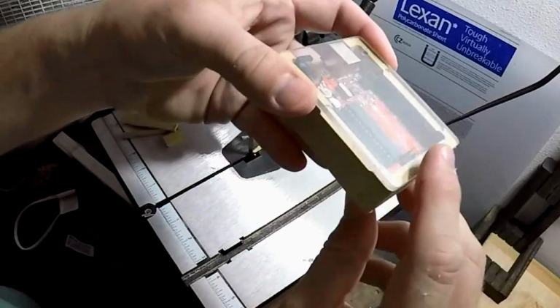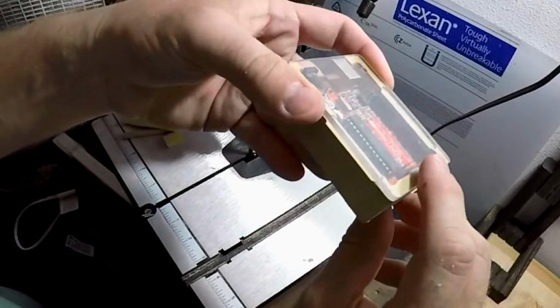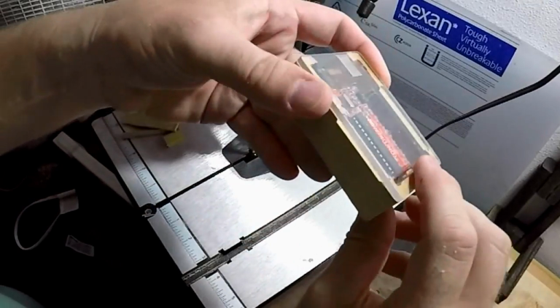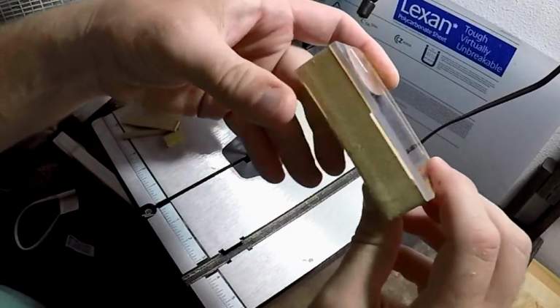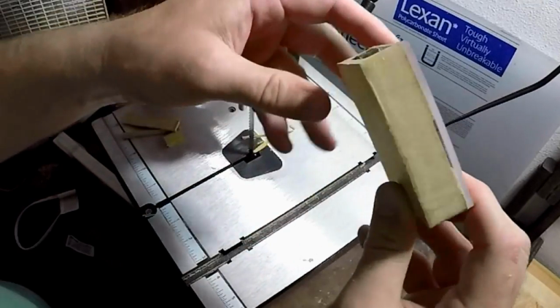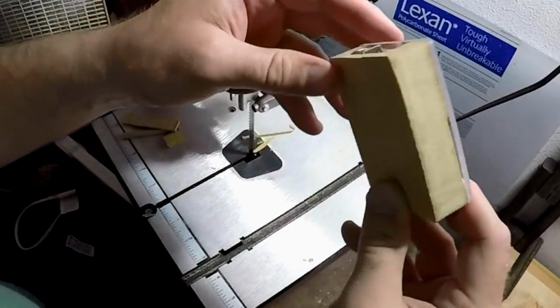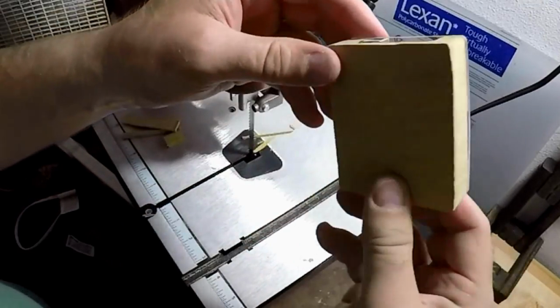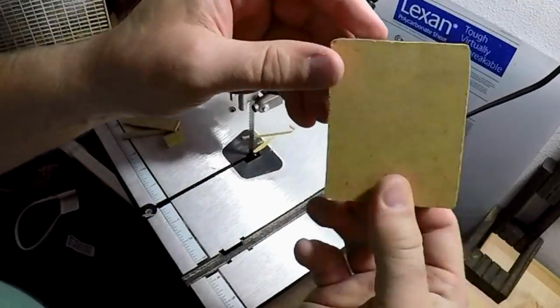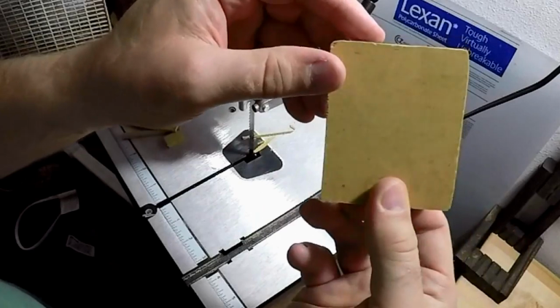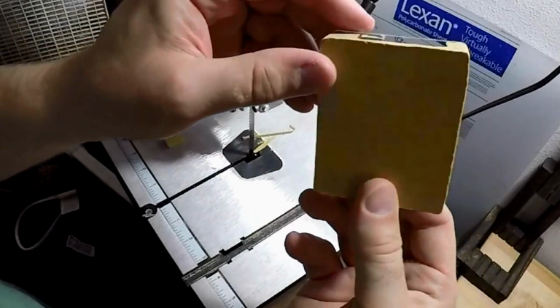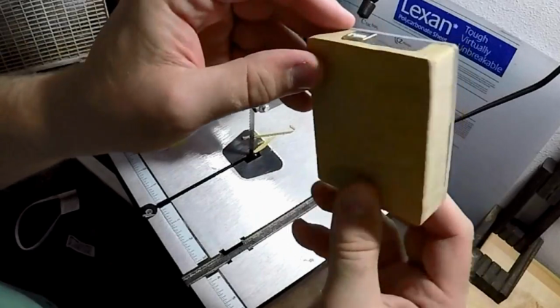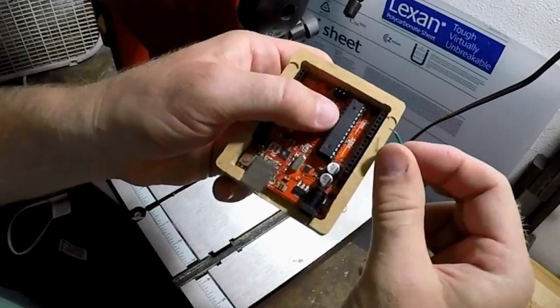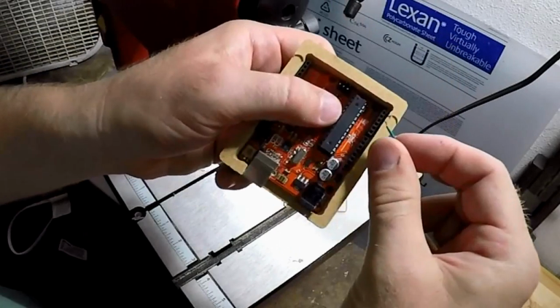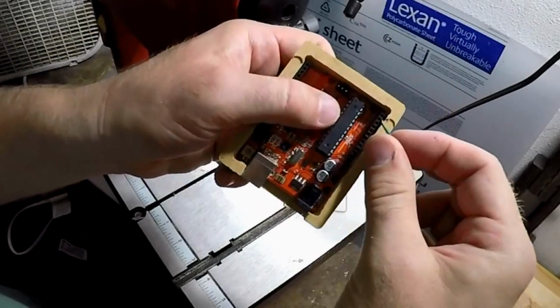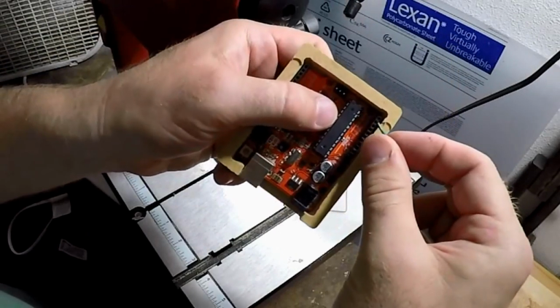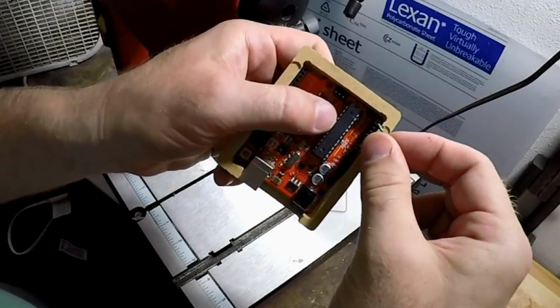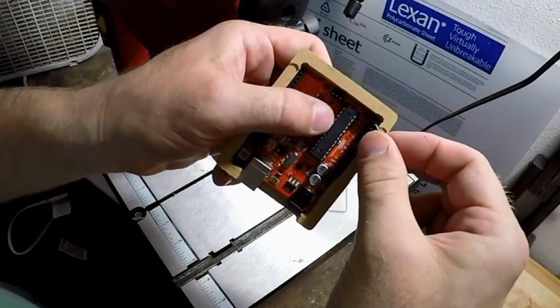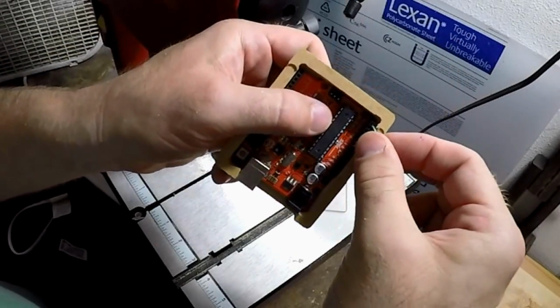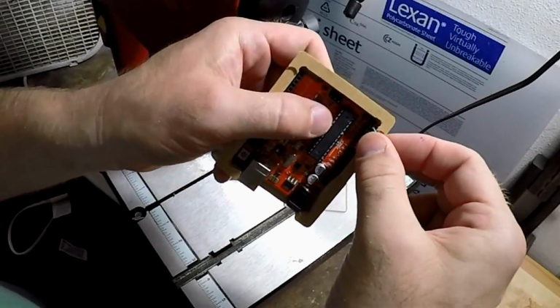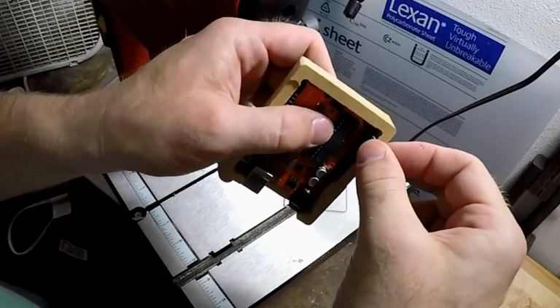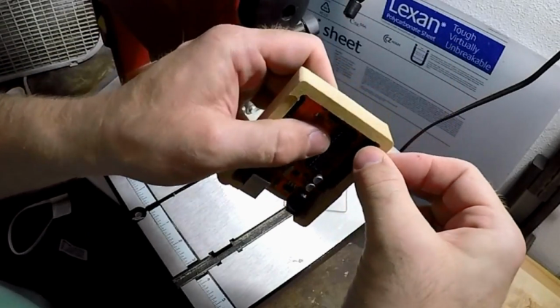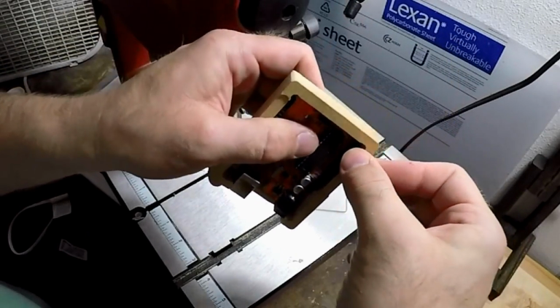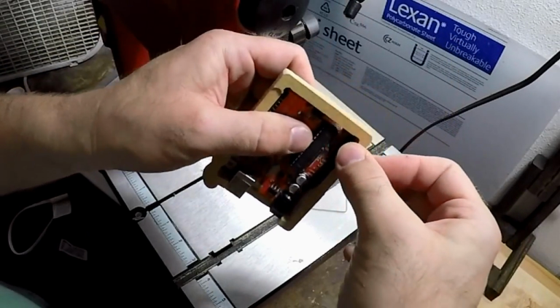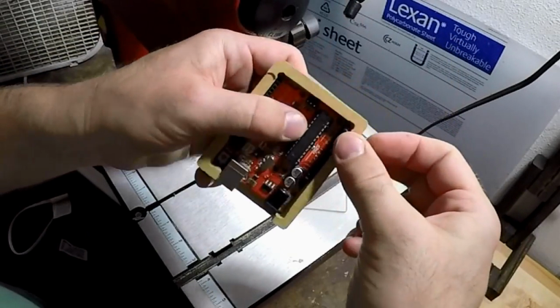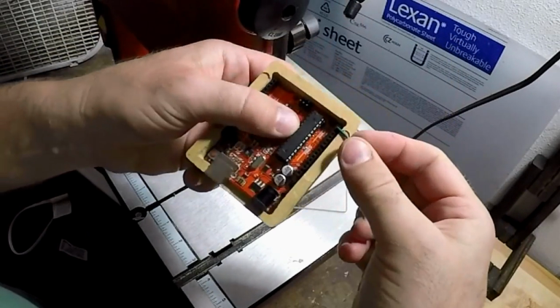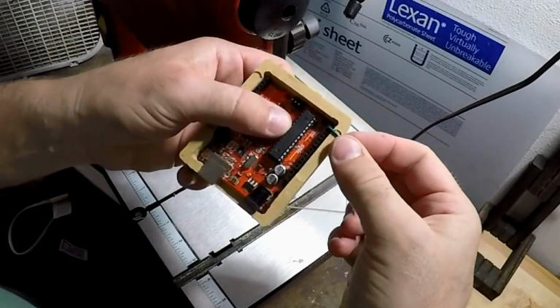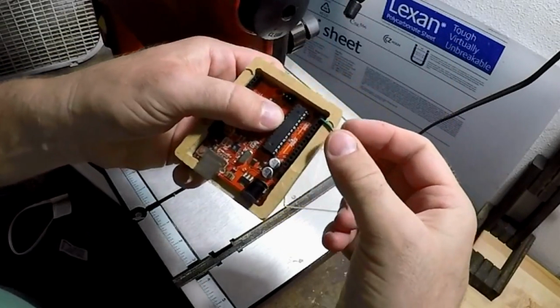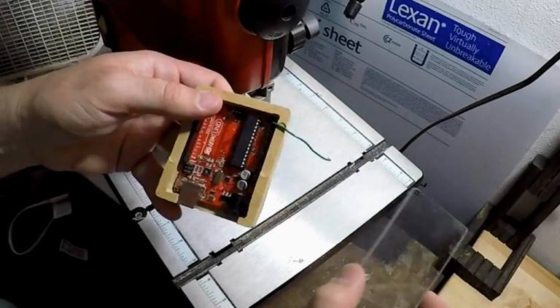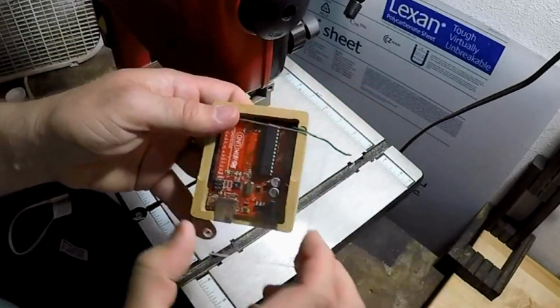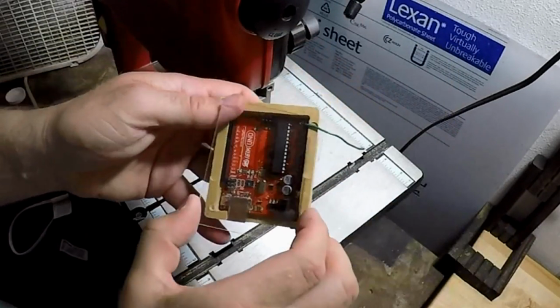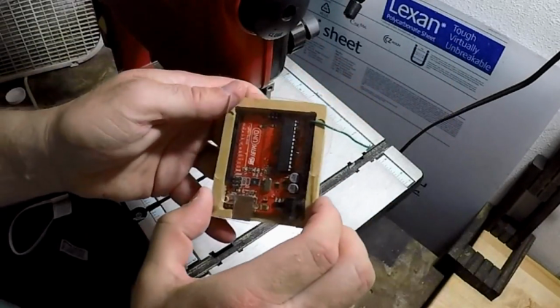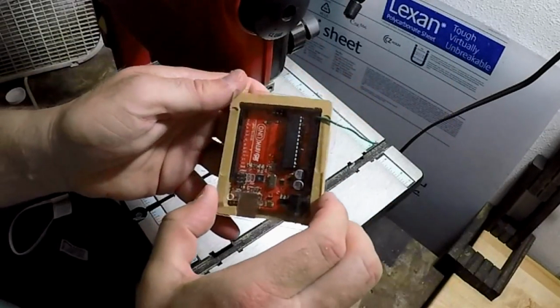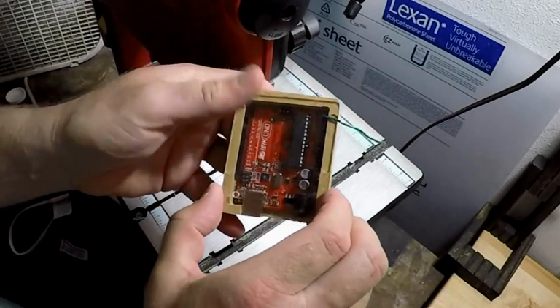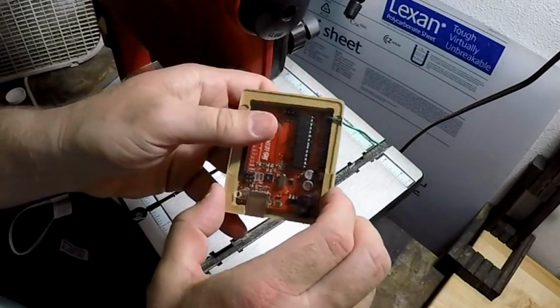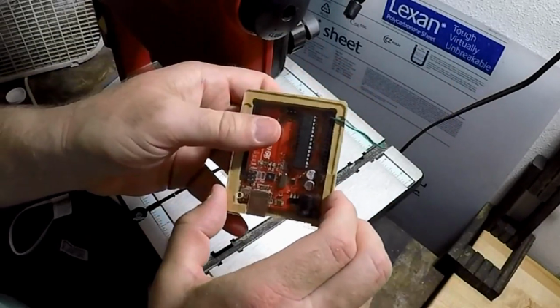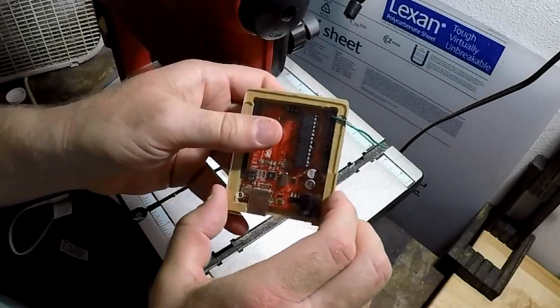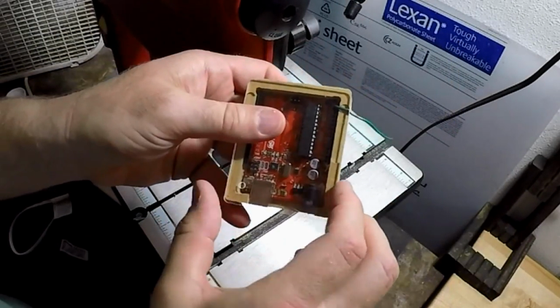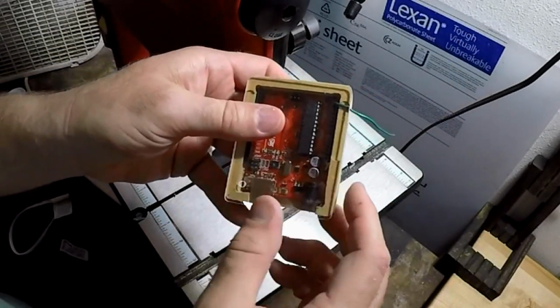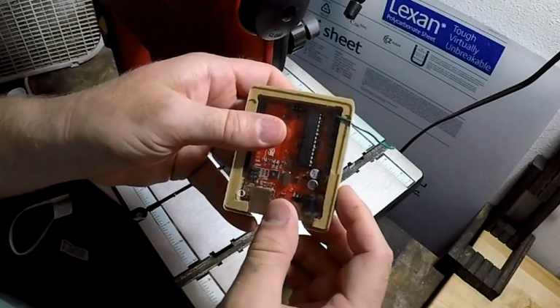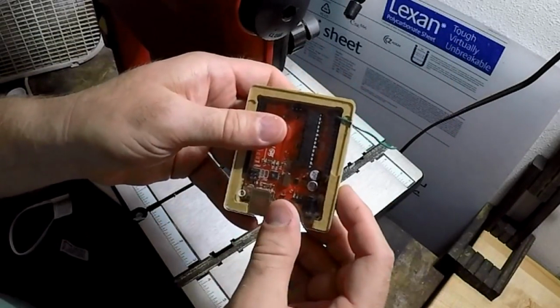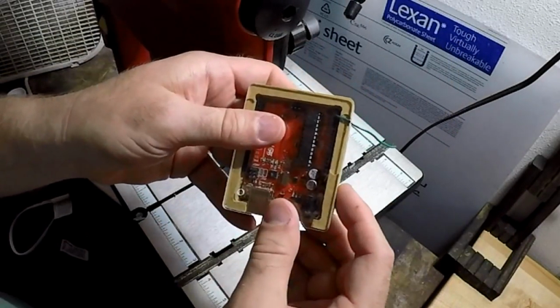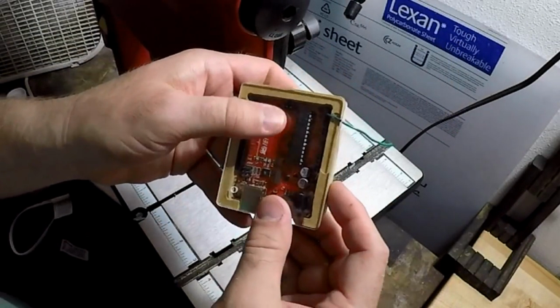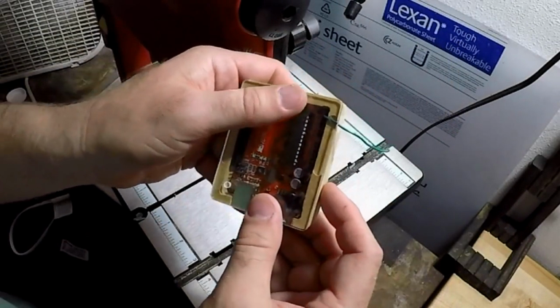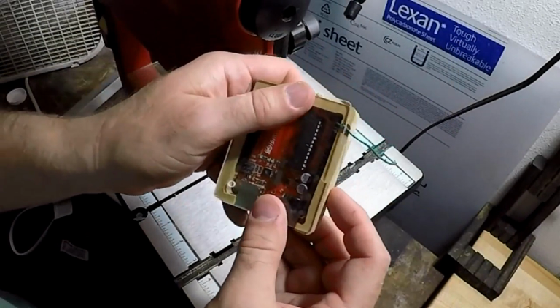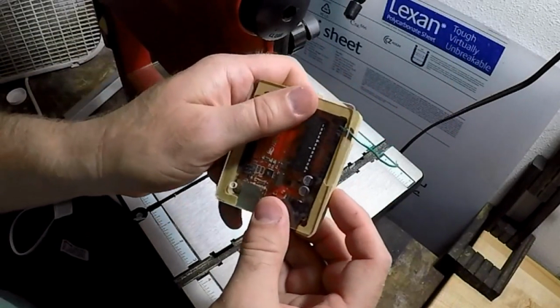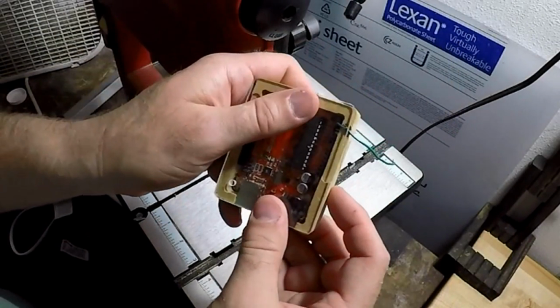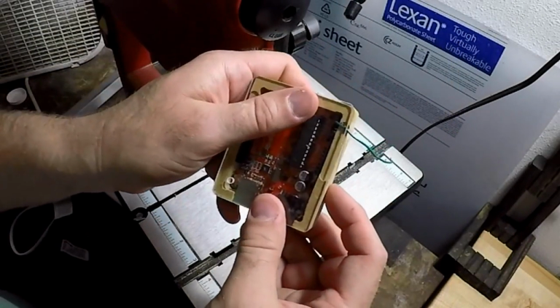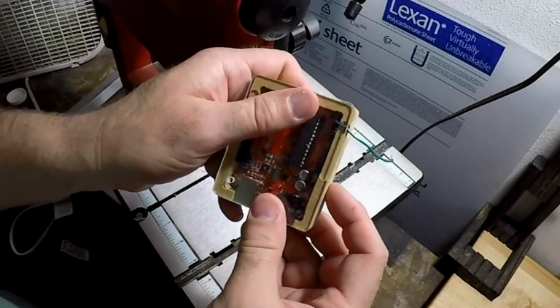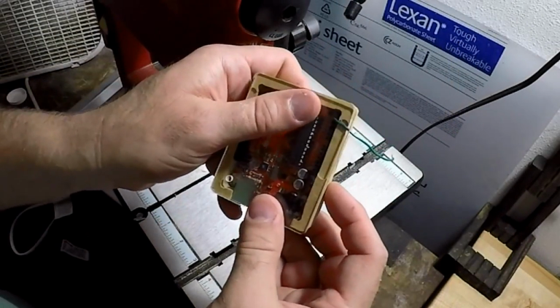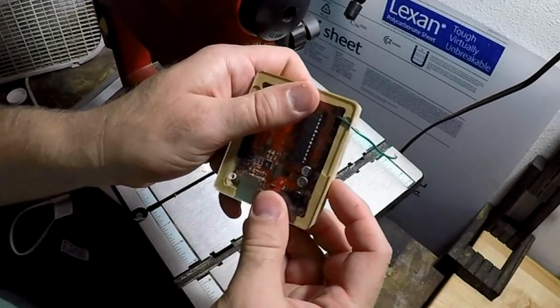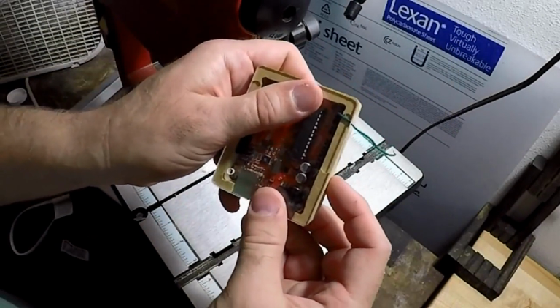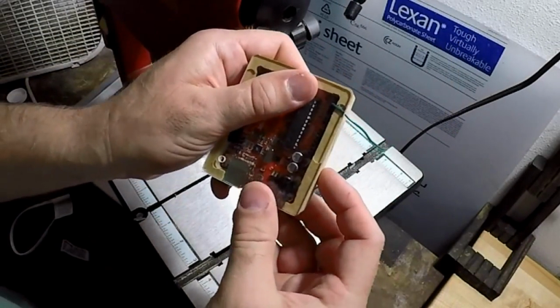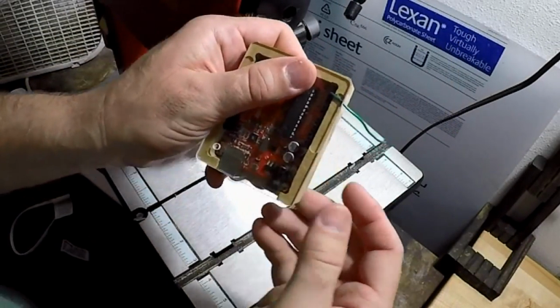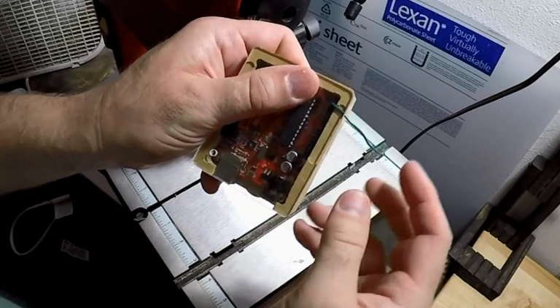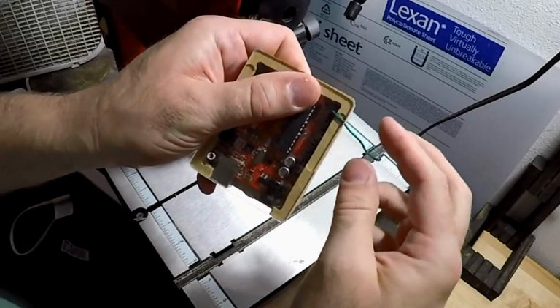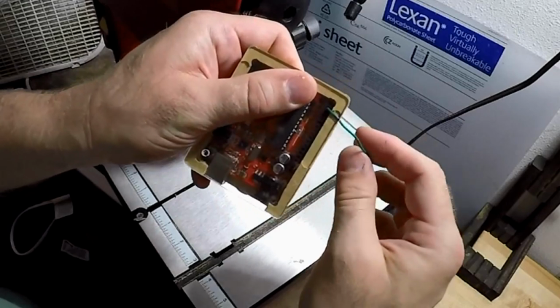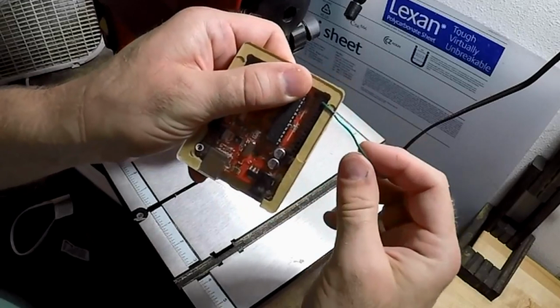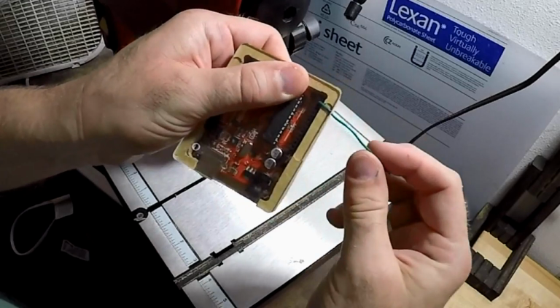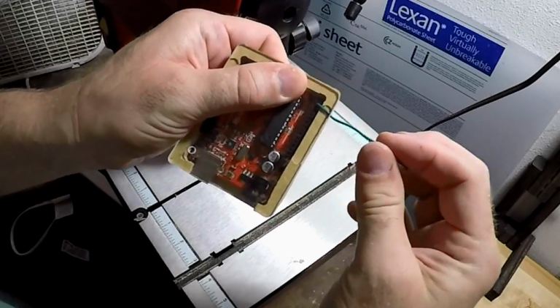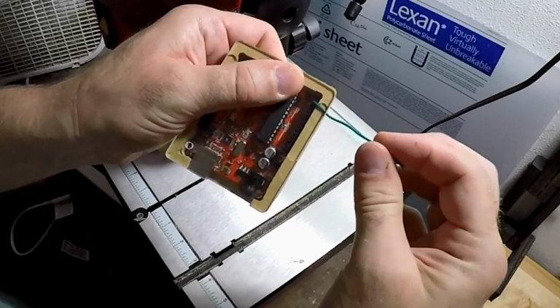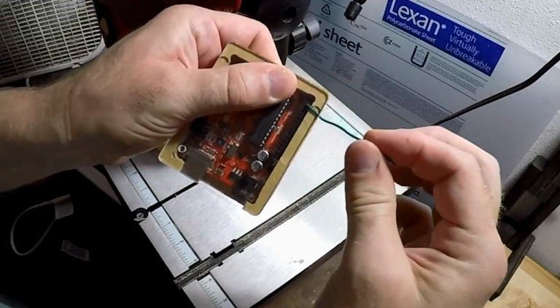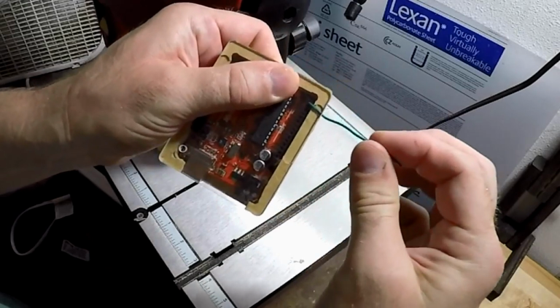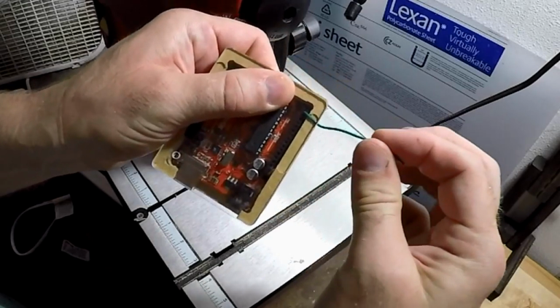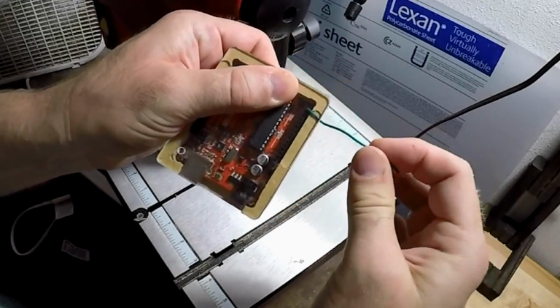To test the ability to hold wires, I inserted one here and applied pressure on the cover — it holds it well, so perhaps this project will work out after all.